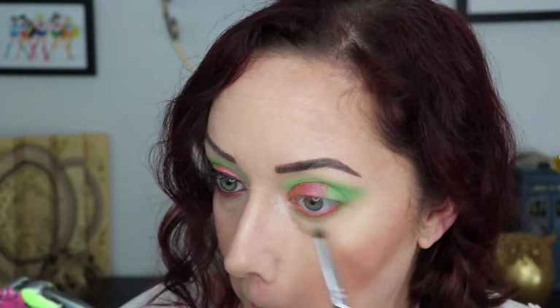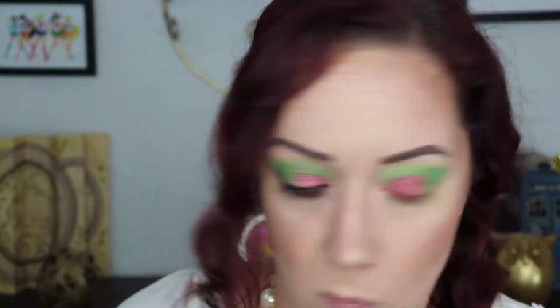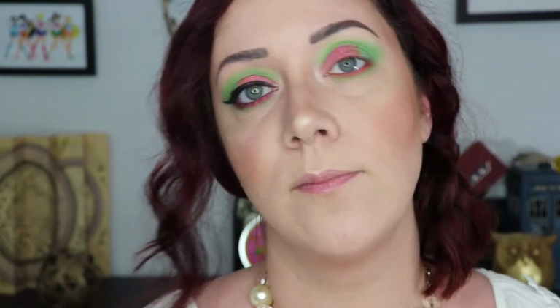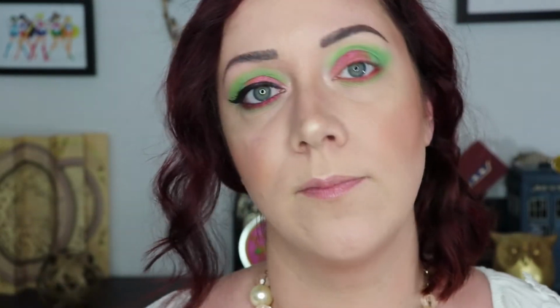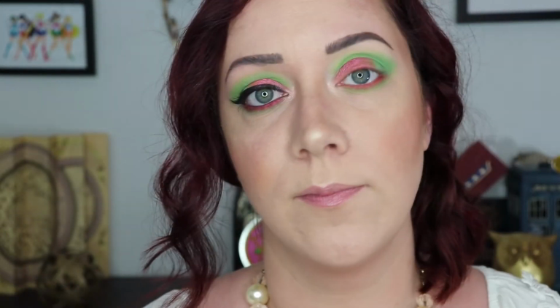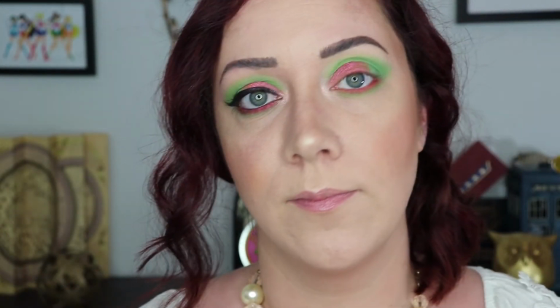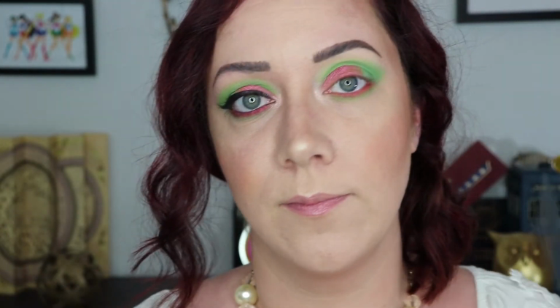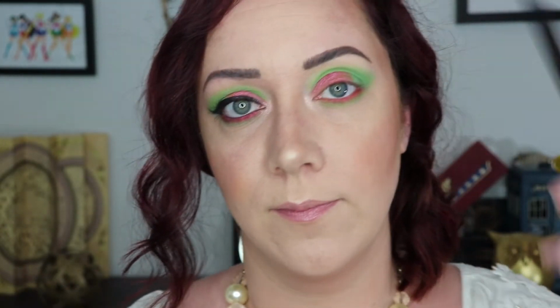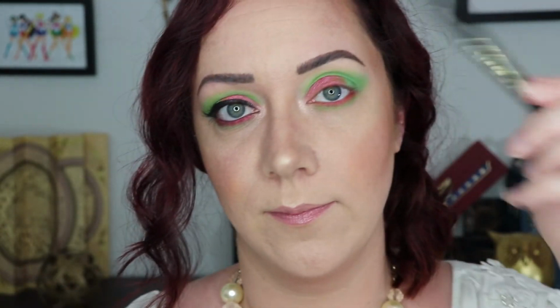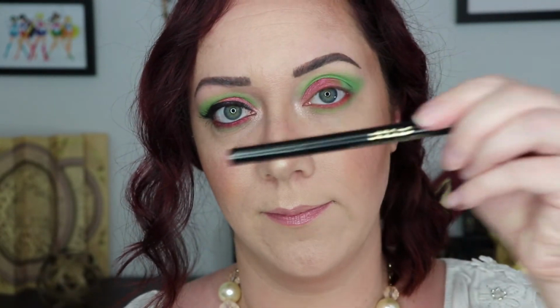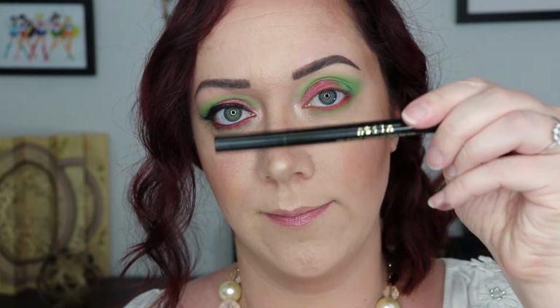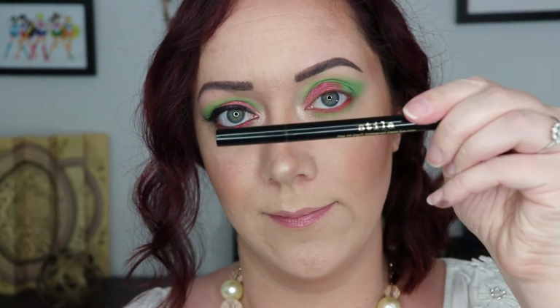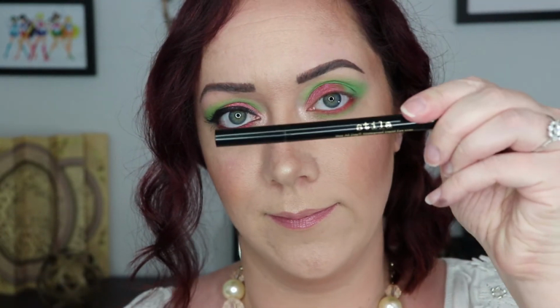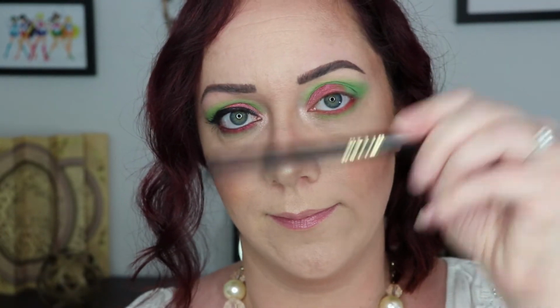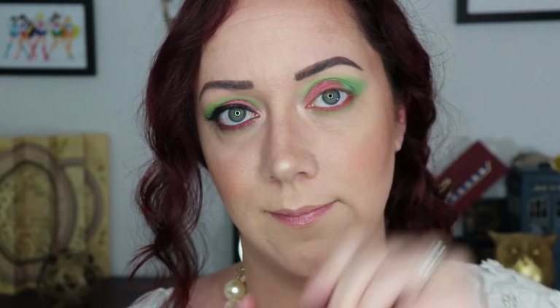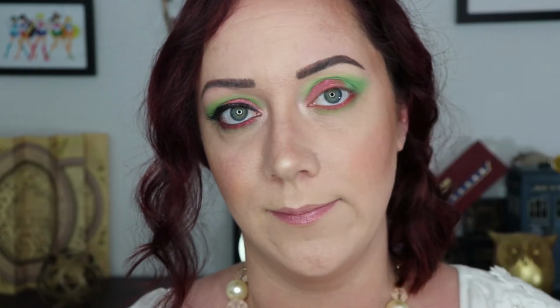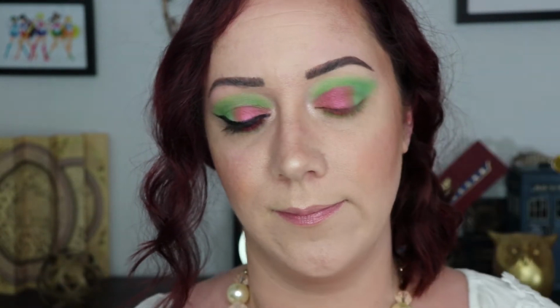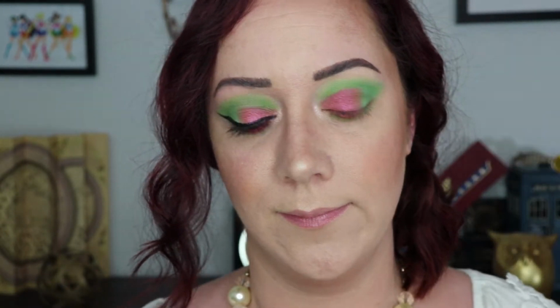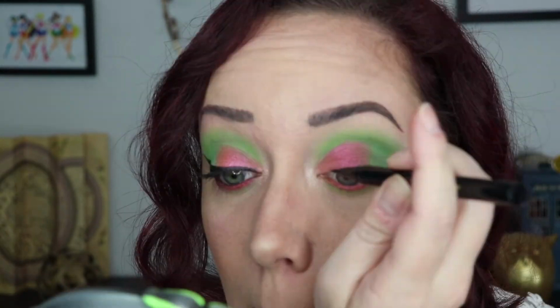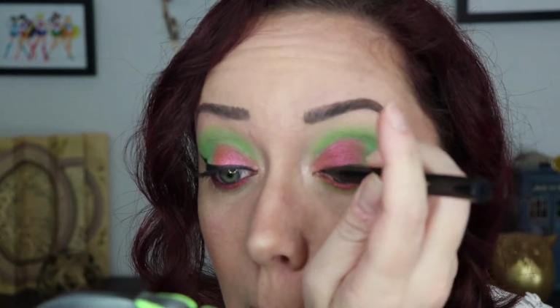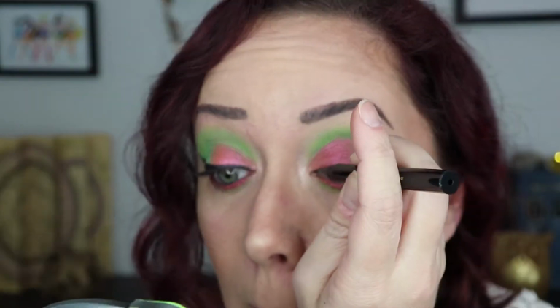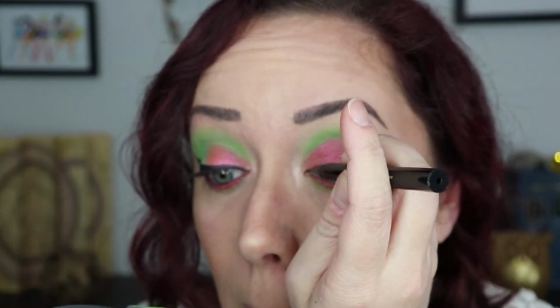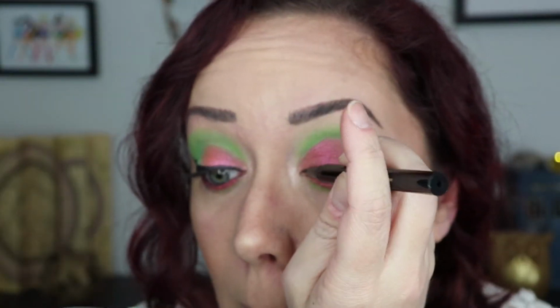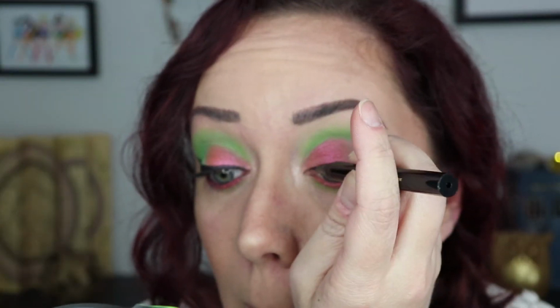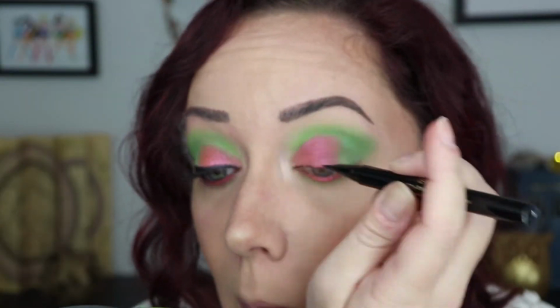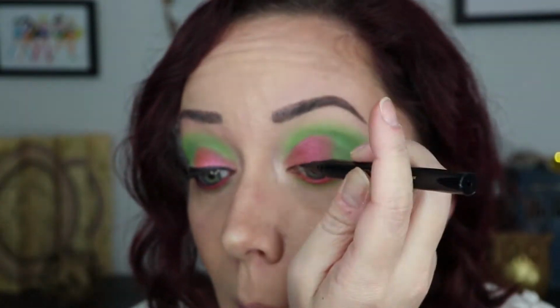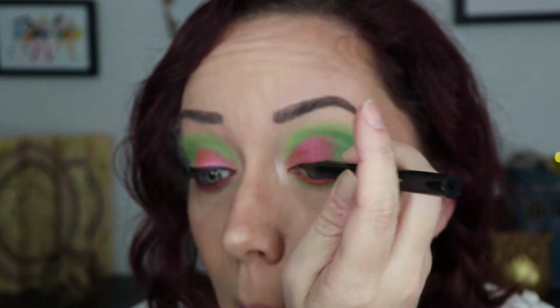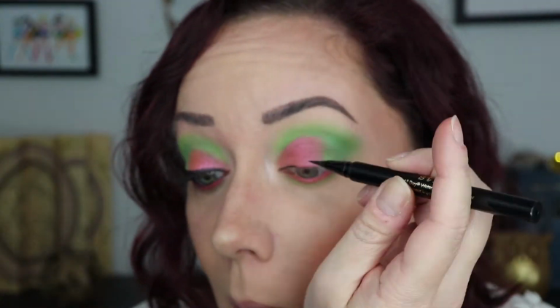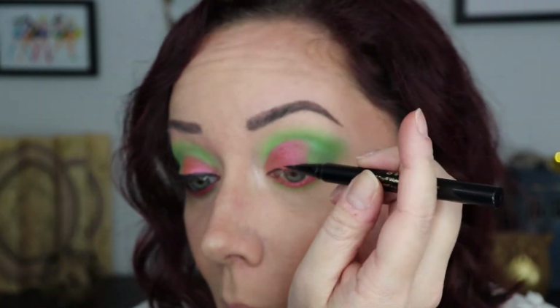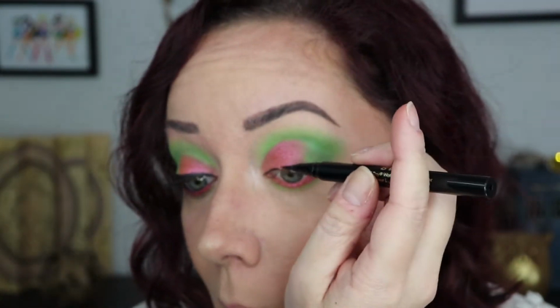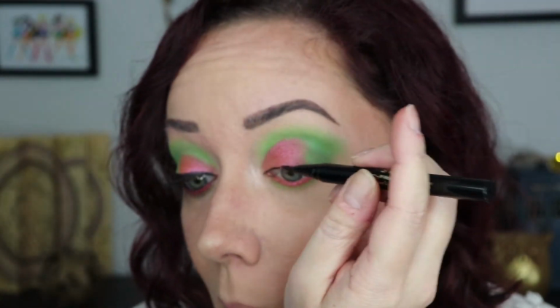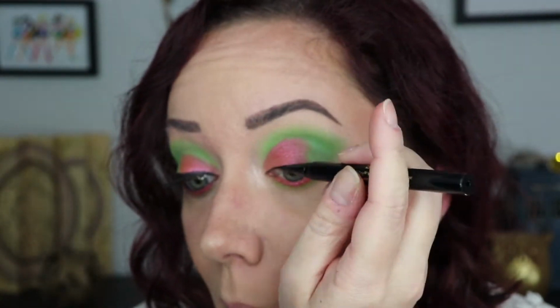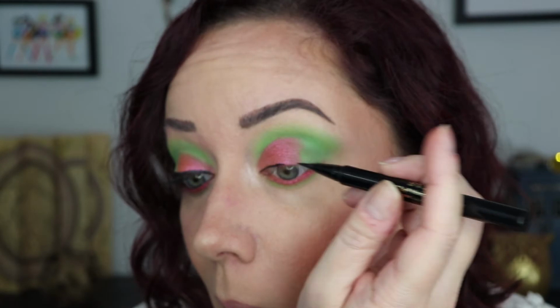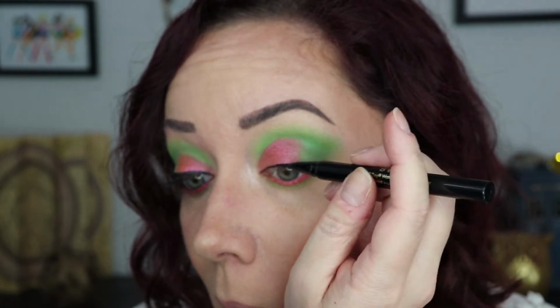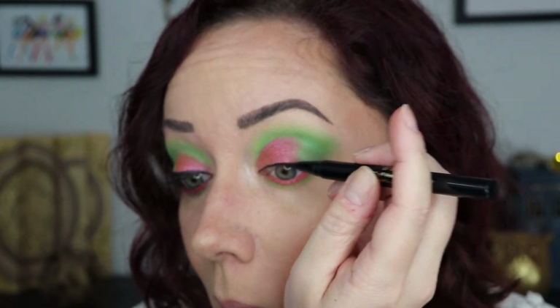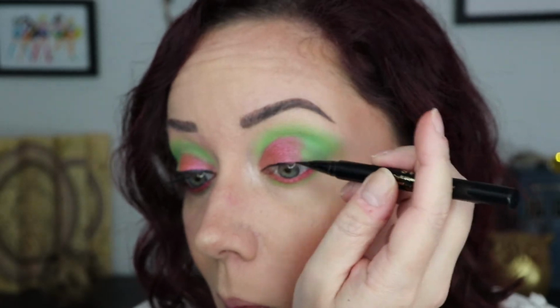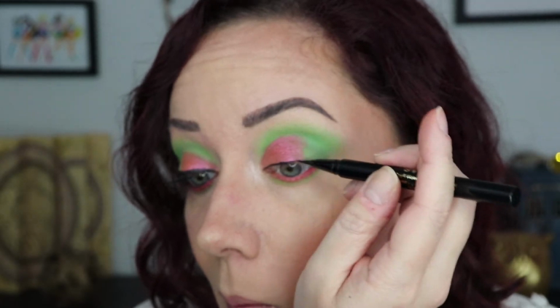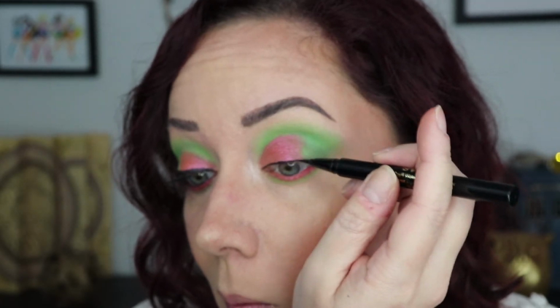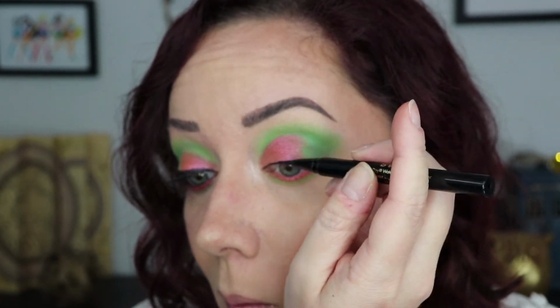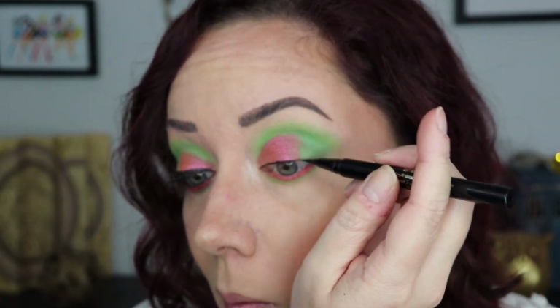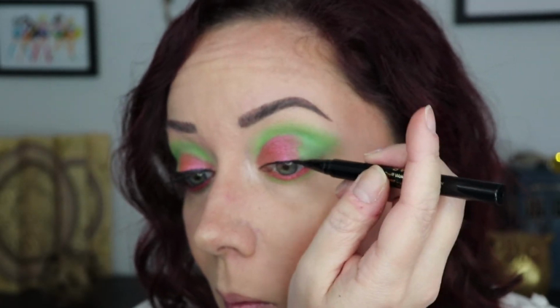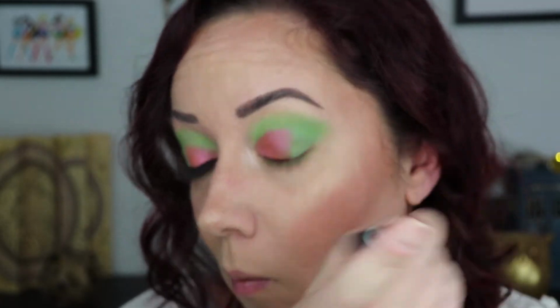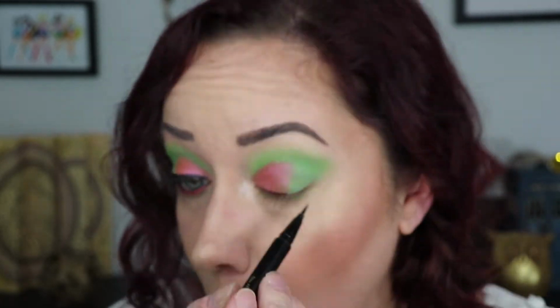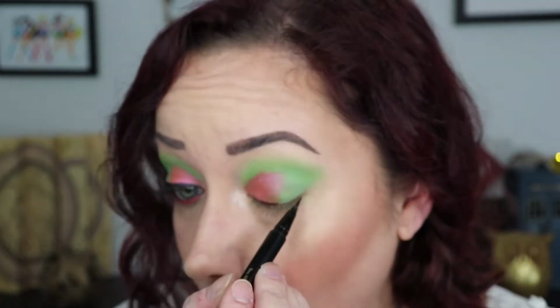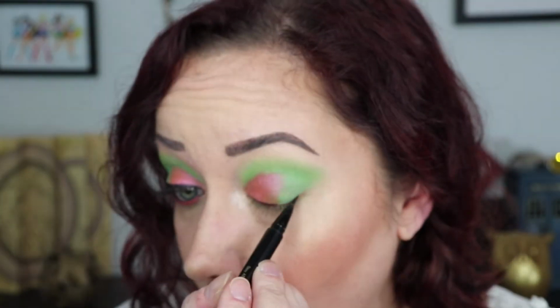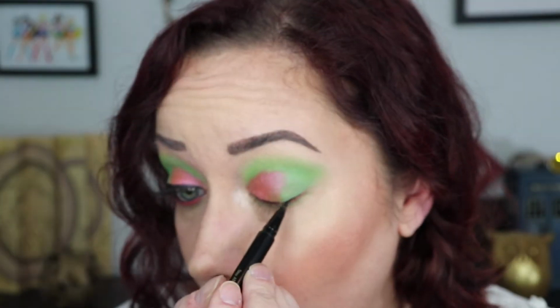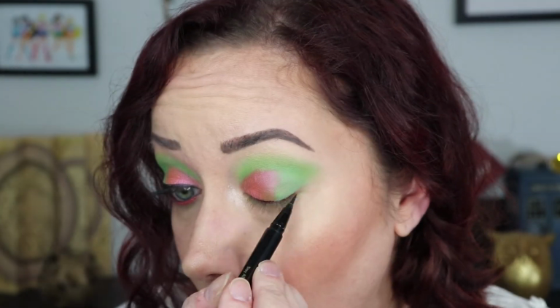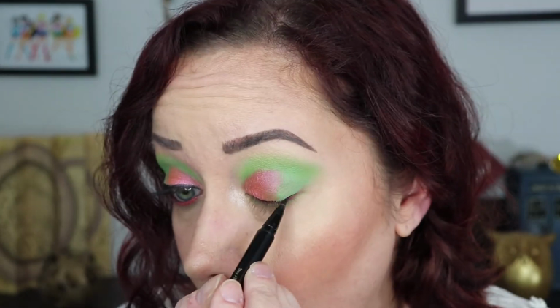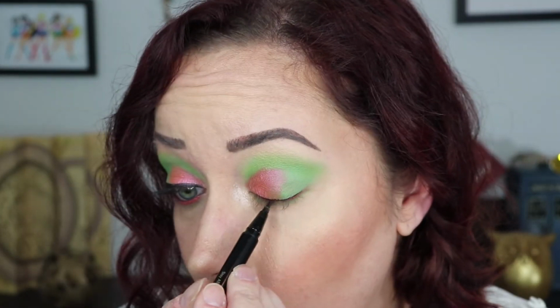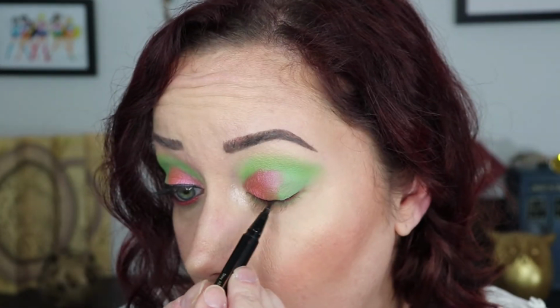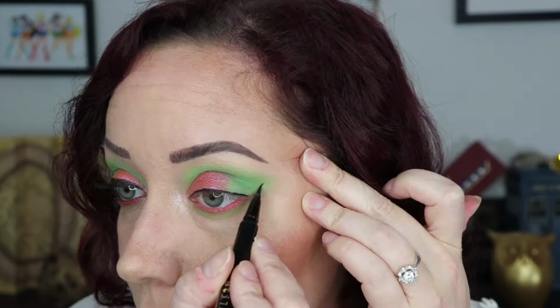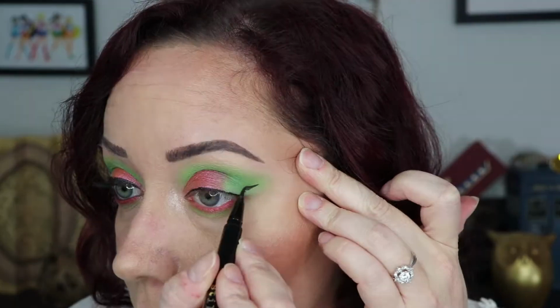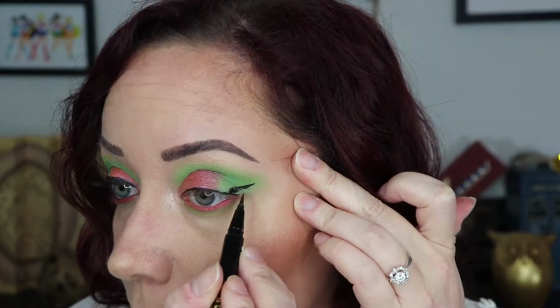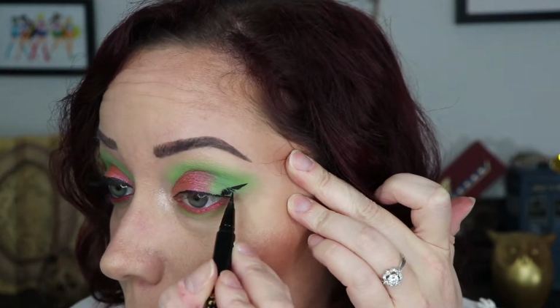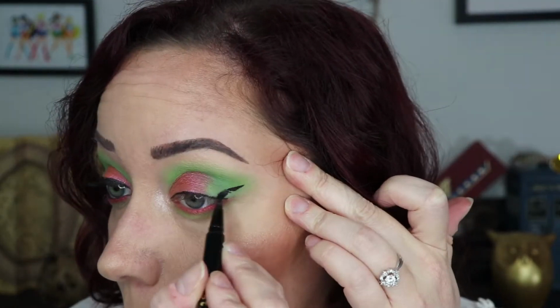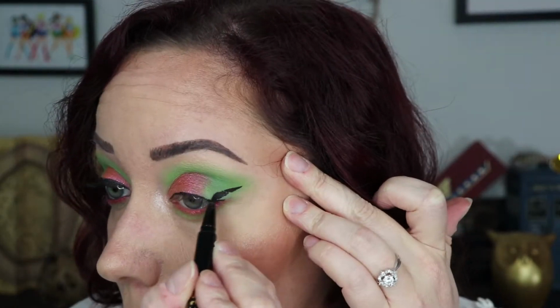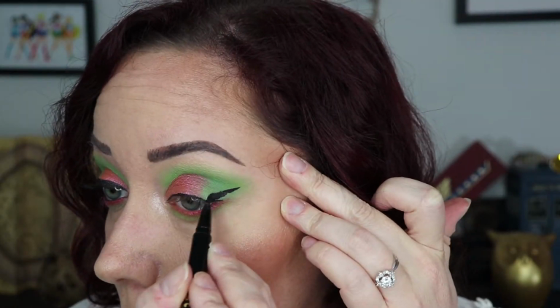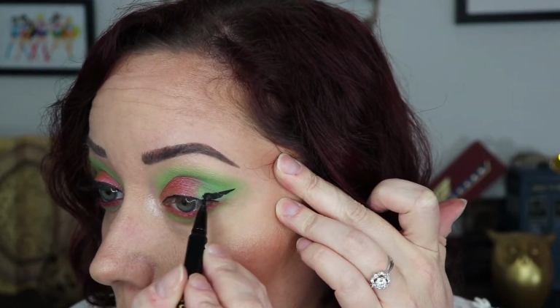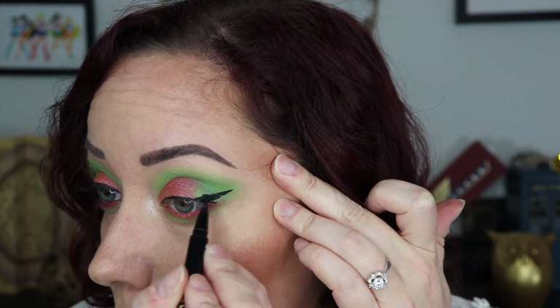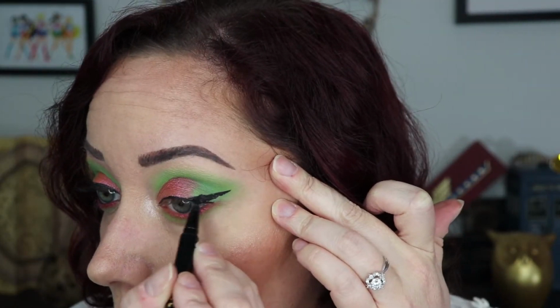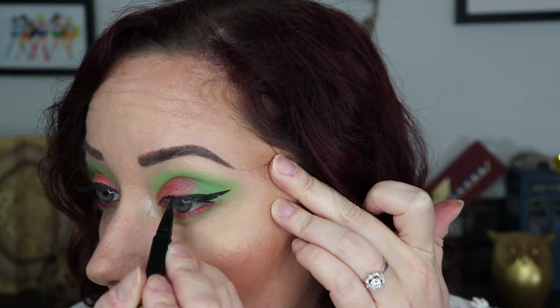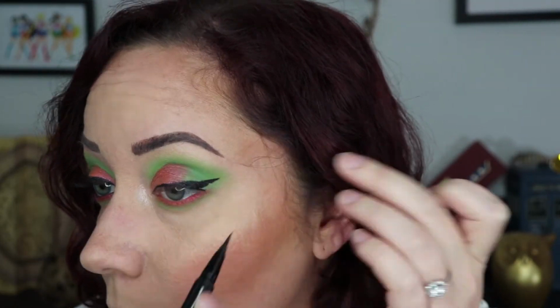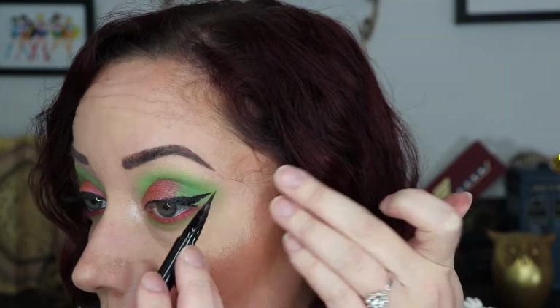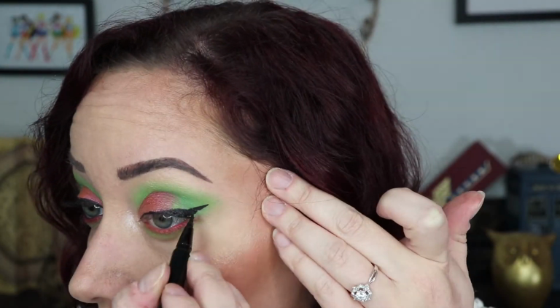For liner I'm just using the Stila Stay All Day liquid liner and I'm doing kind of a nice big black bold wing — on purpose for once.